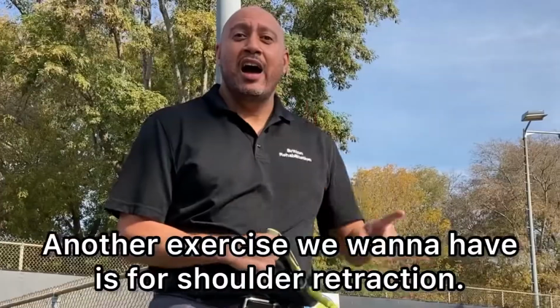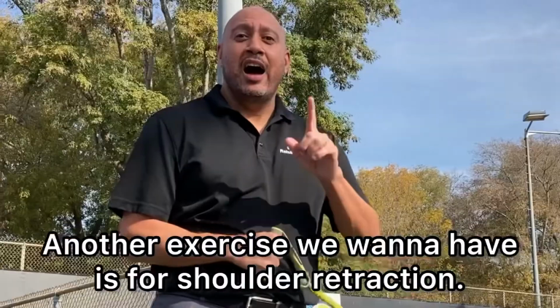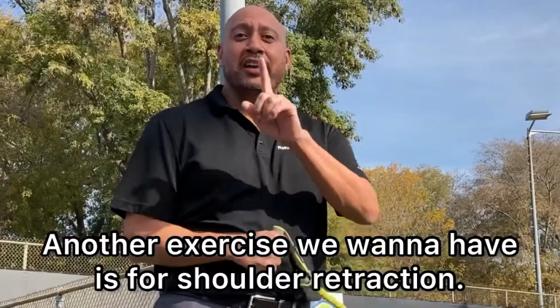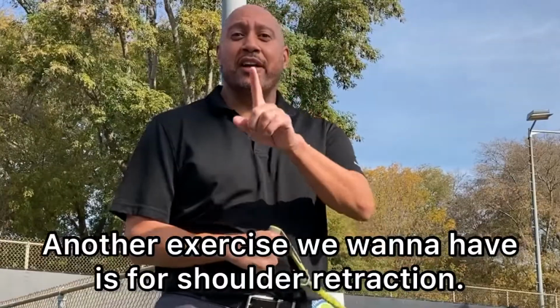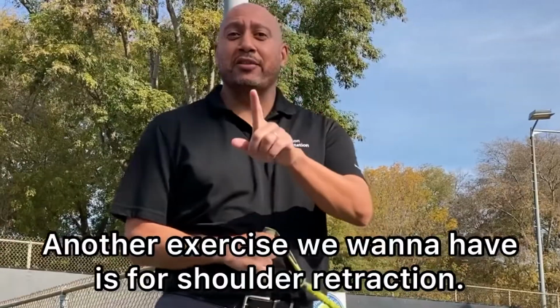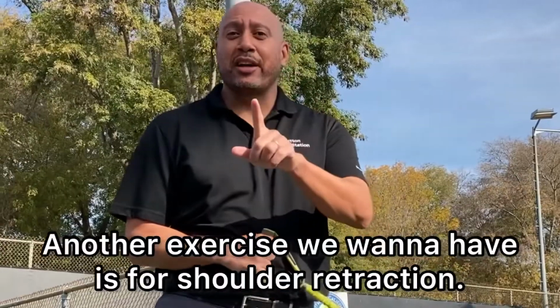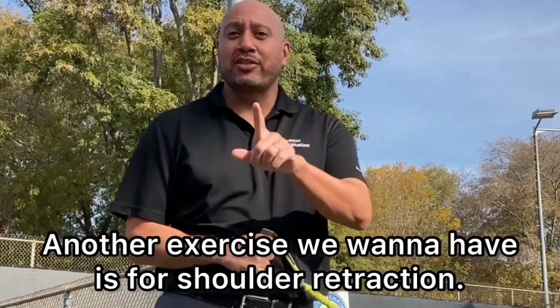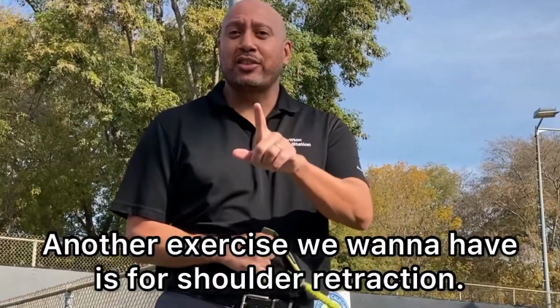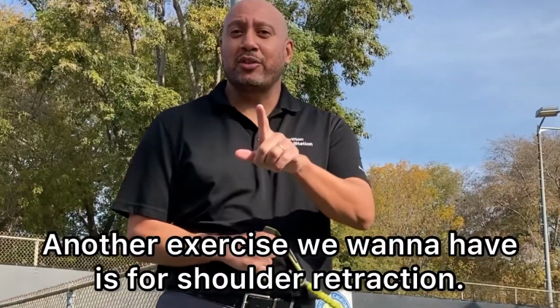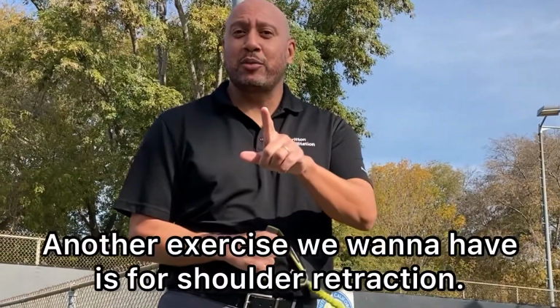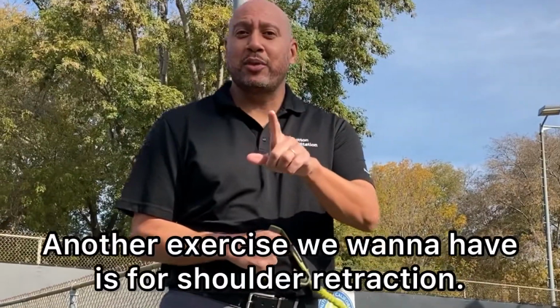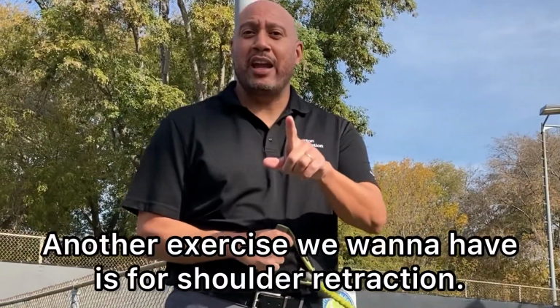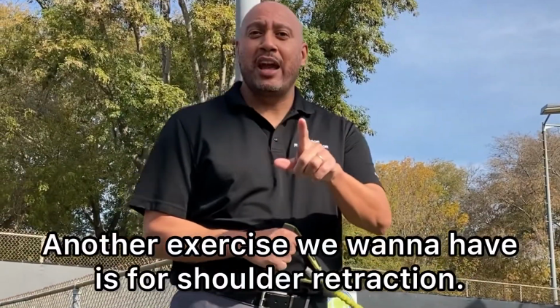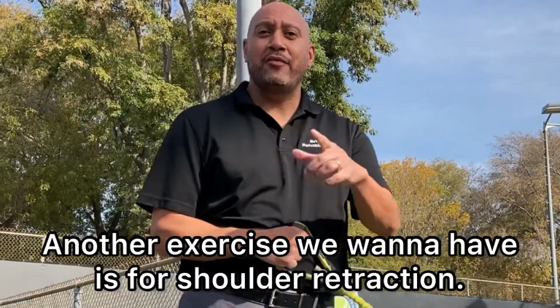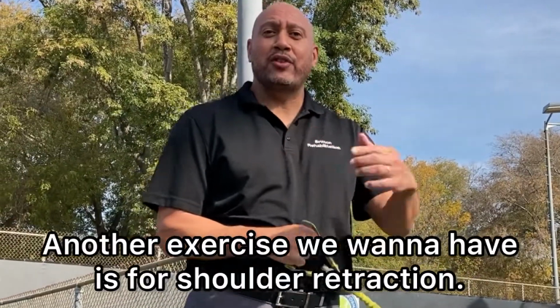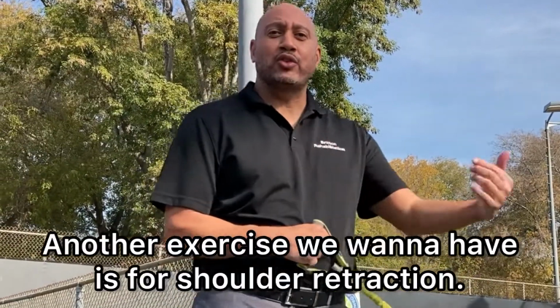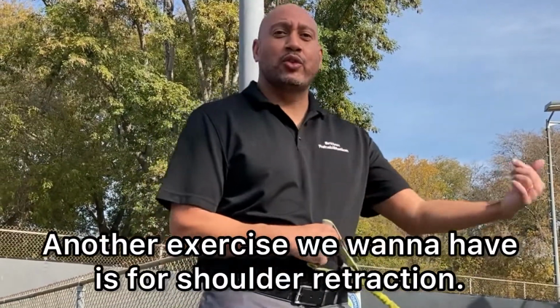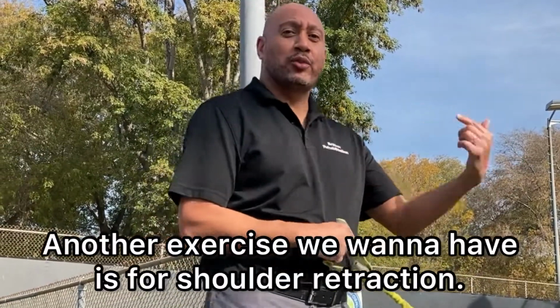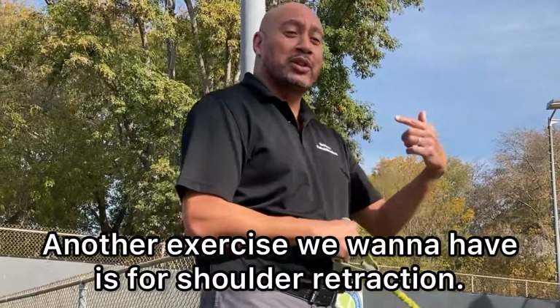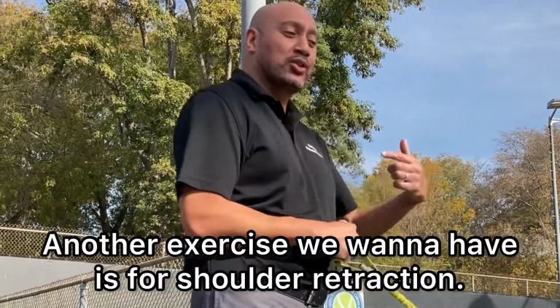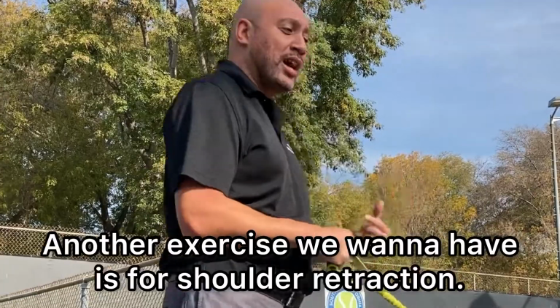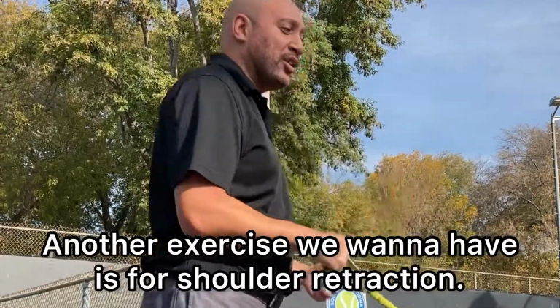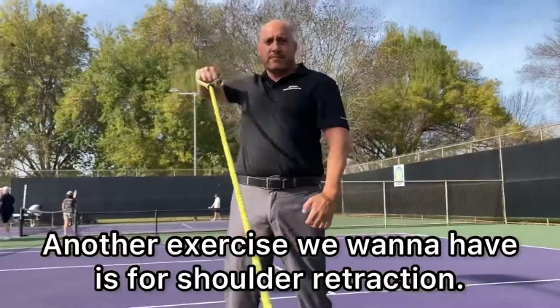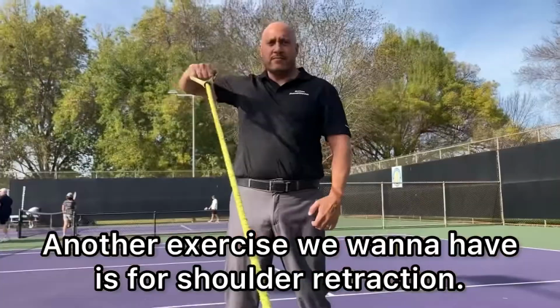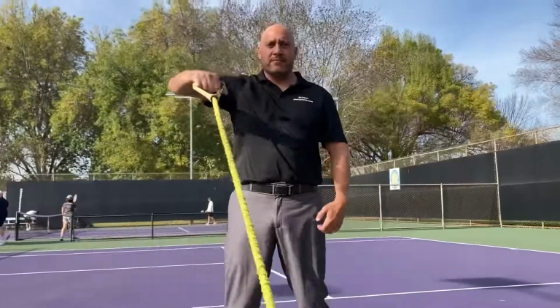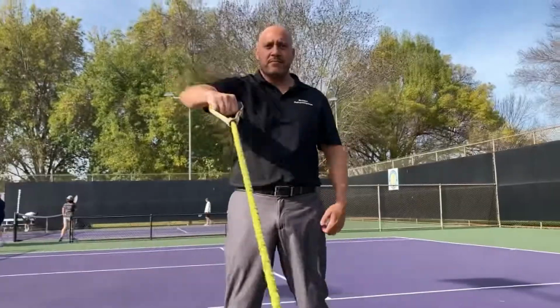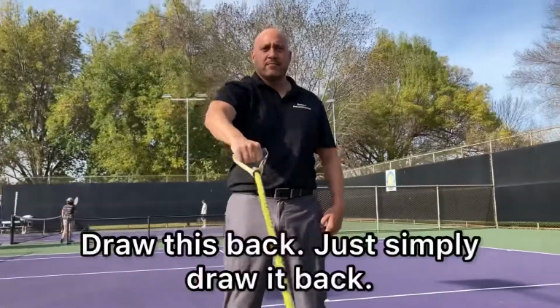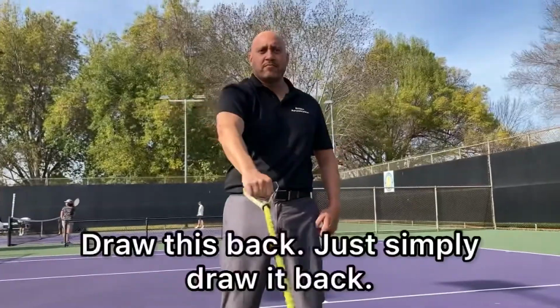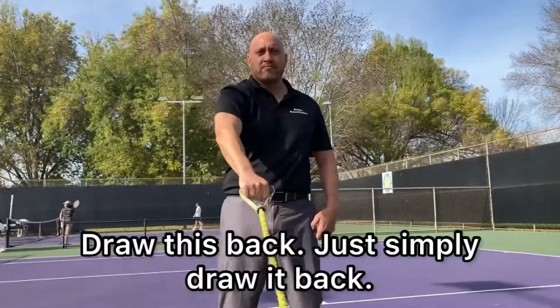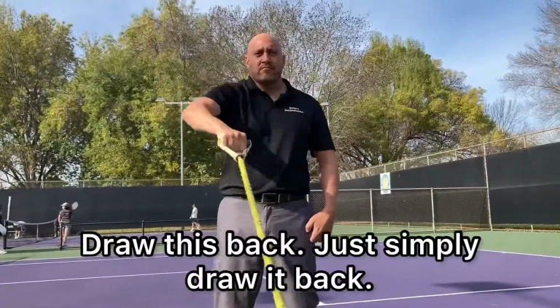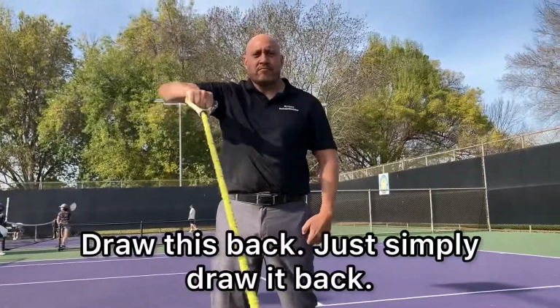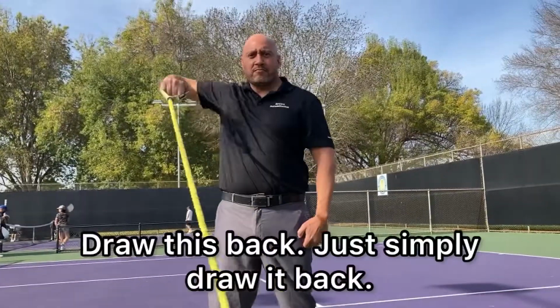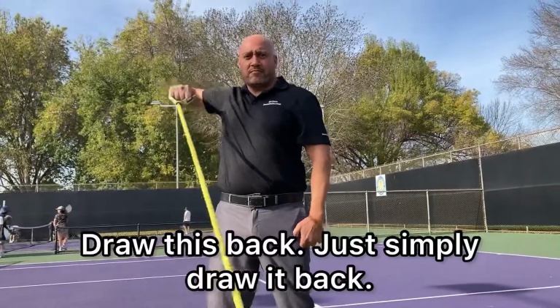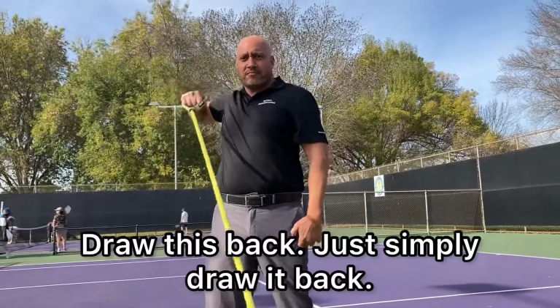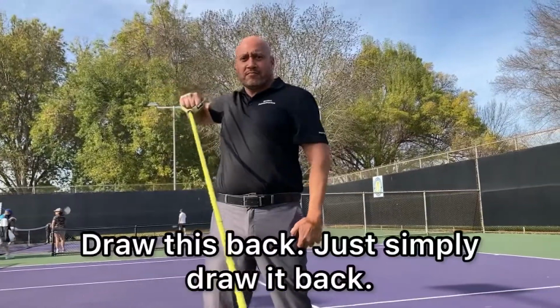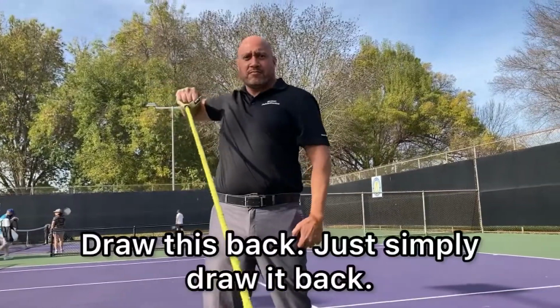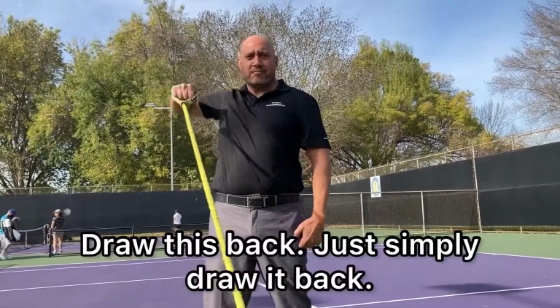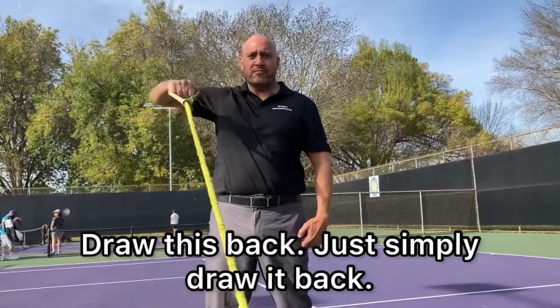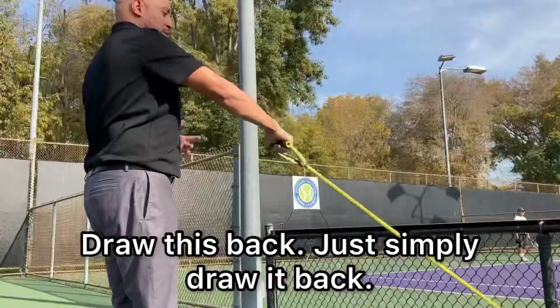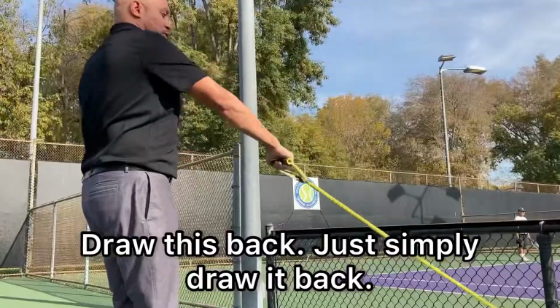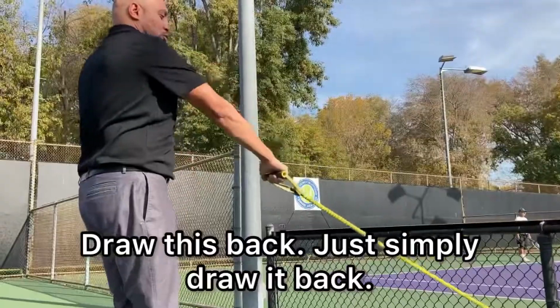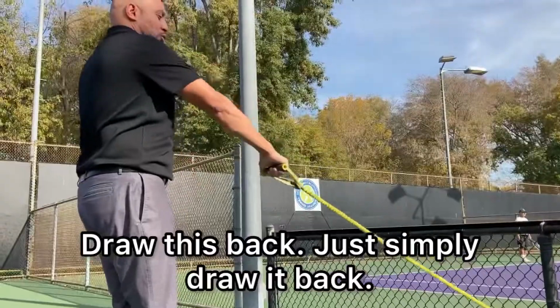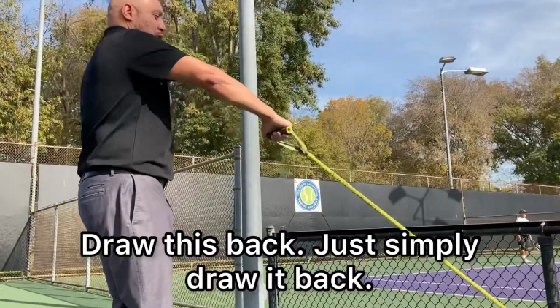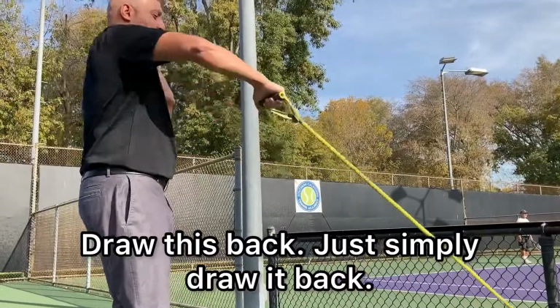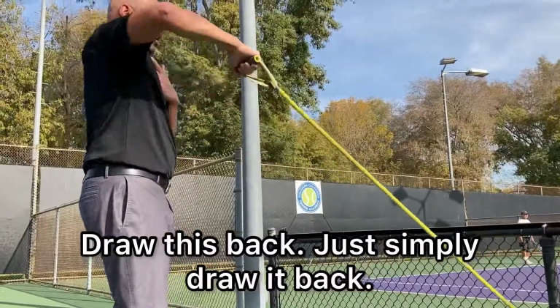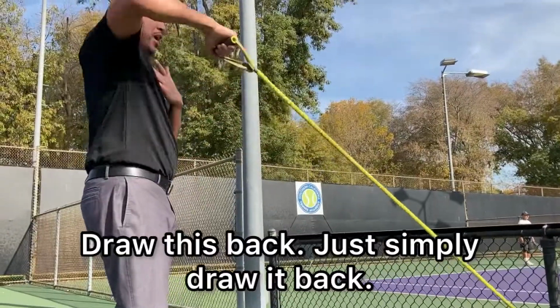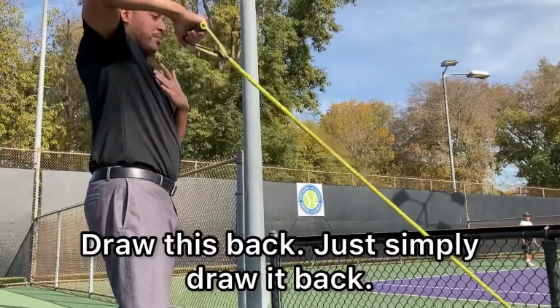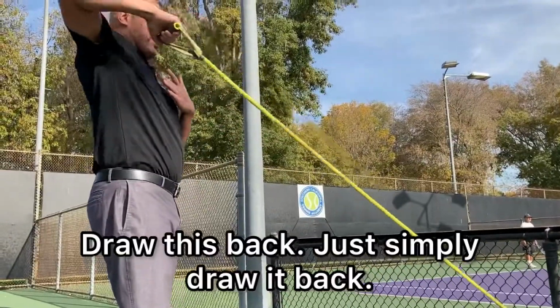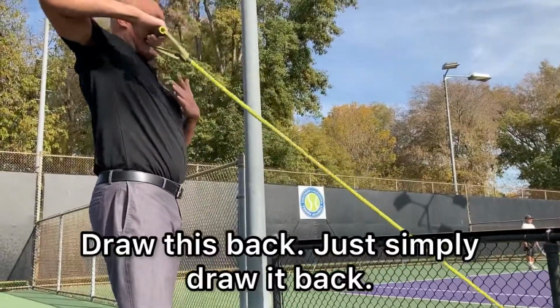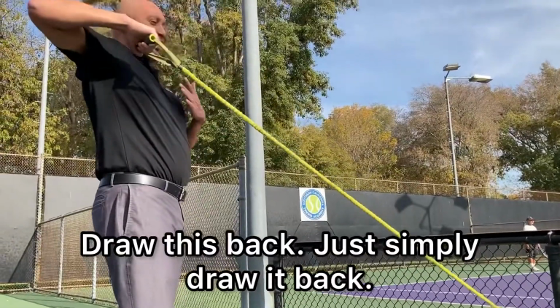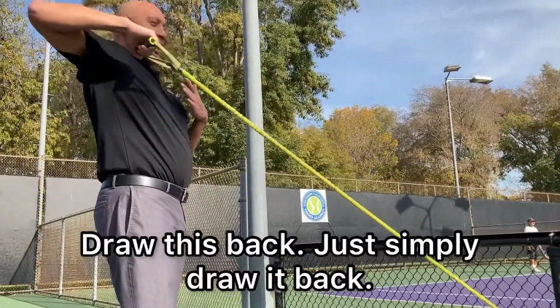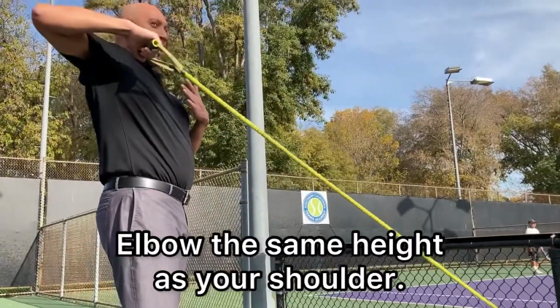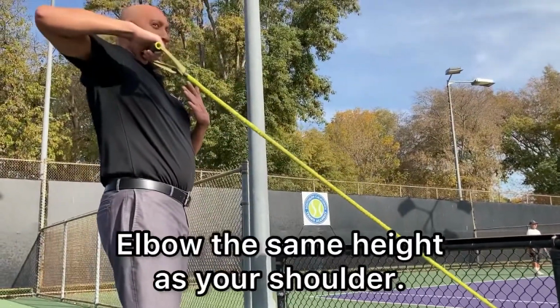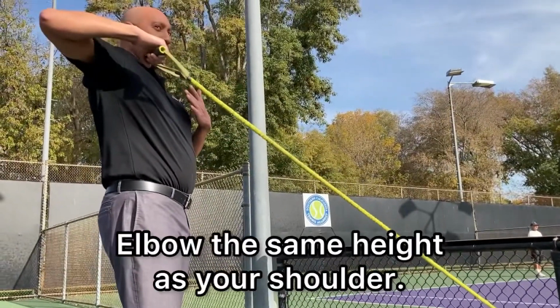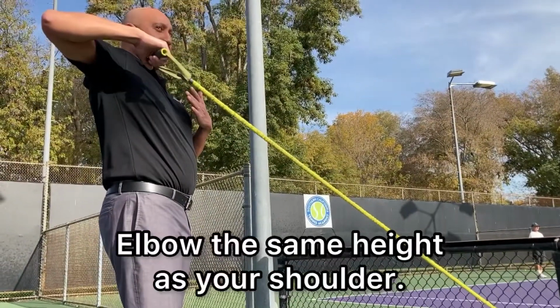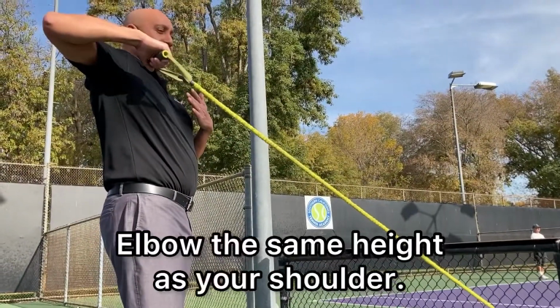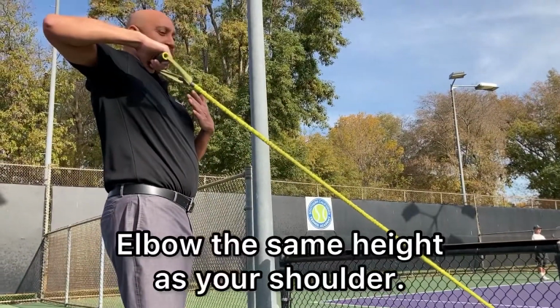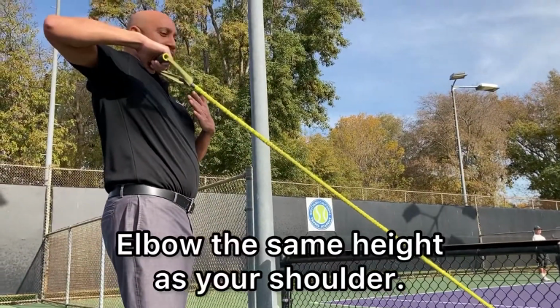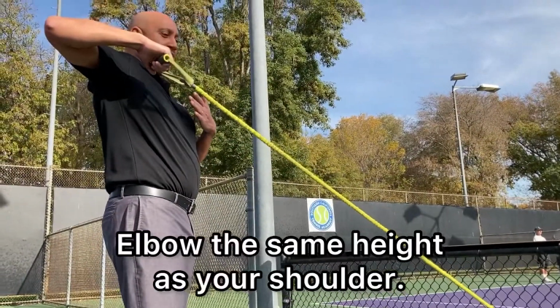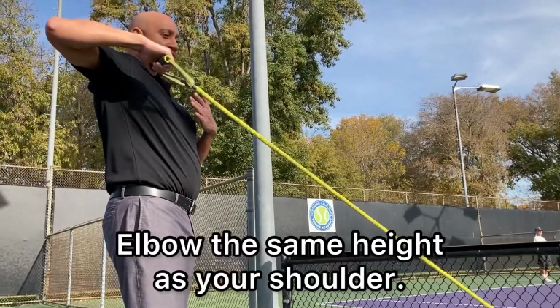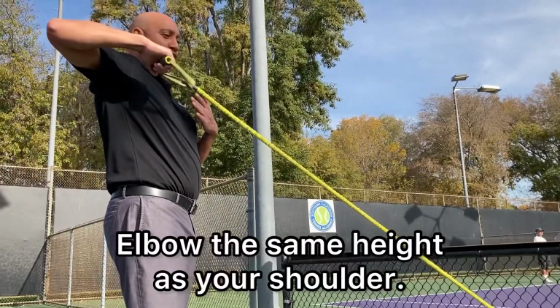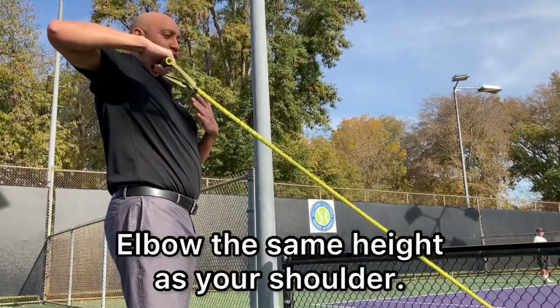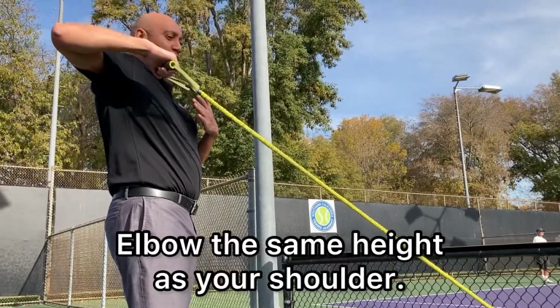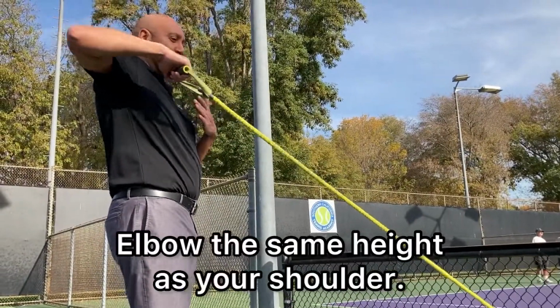Another exercise we want for shoulder retraction — simply draw it back, with elbows at the same height as the shoulder.